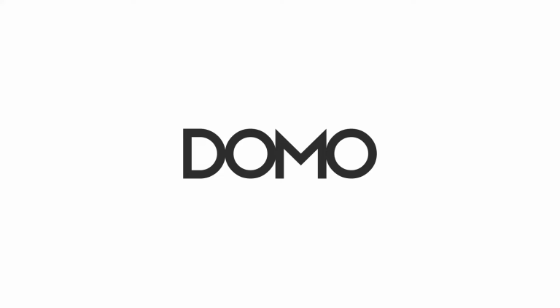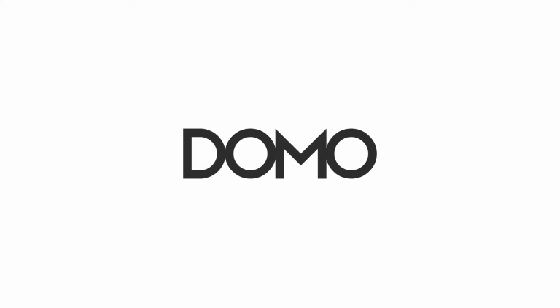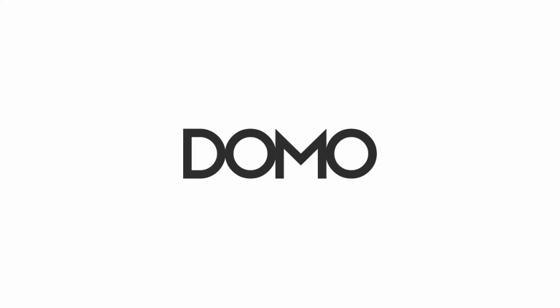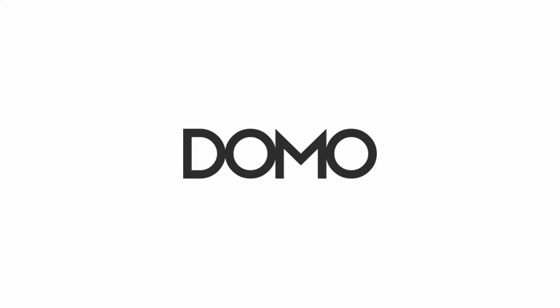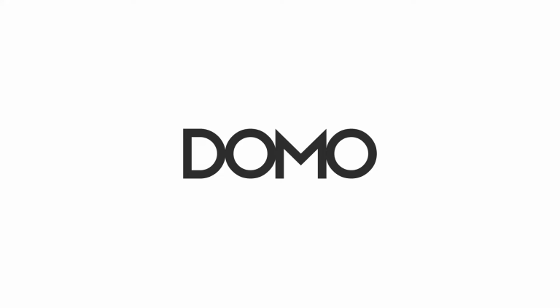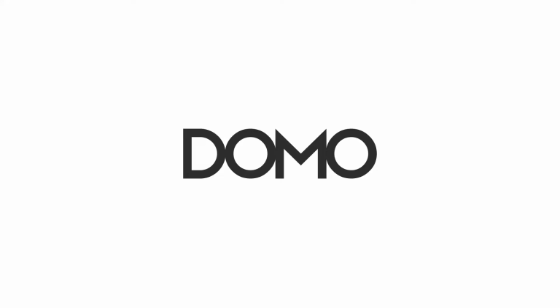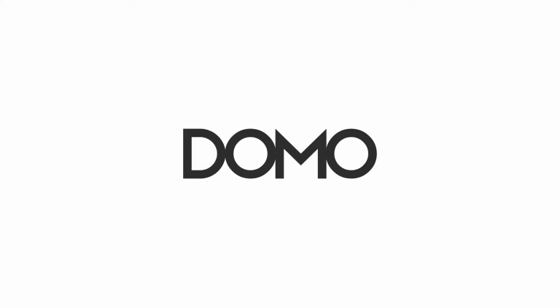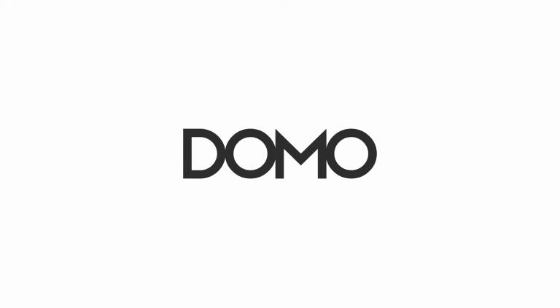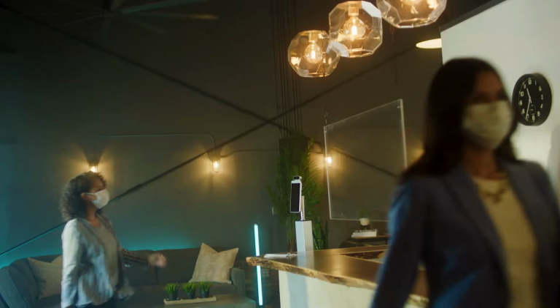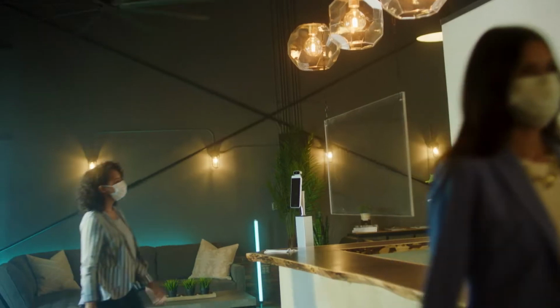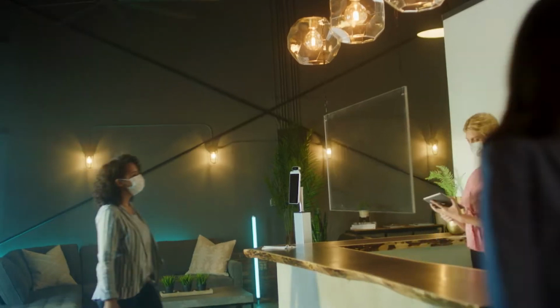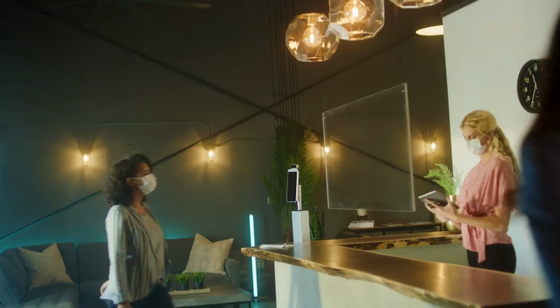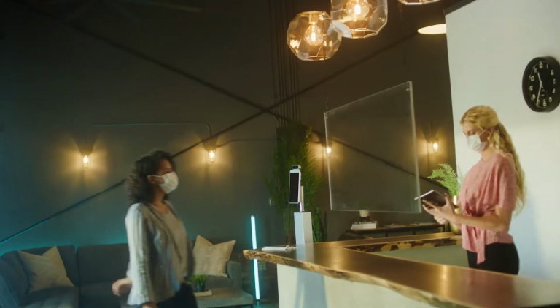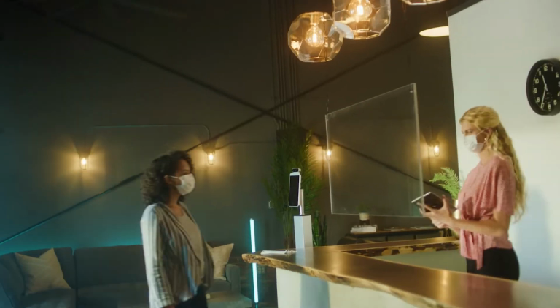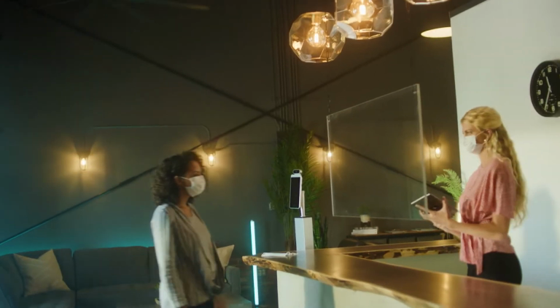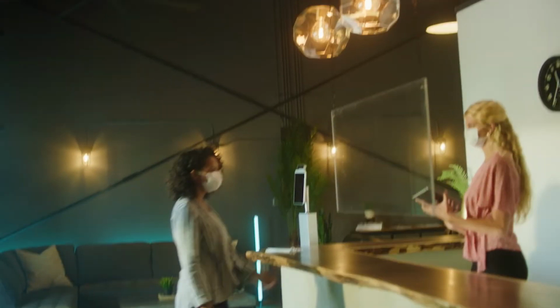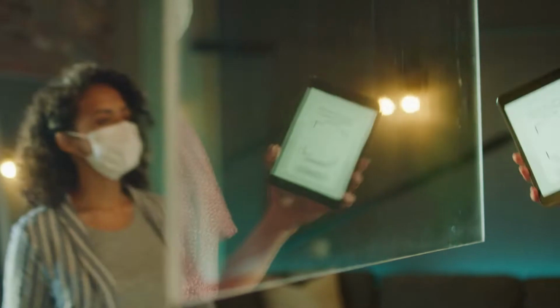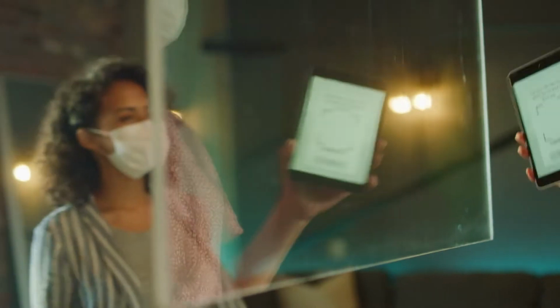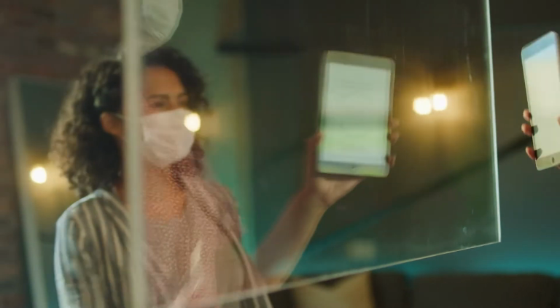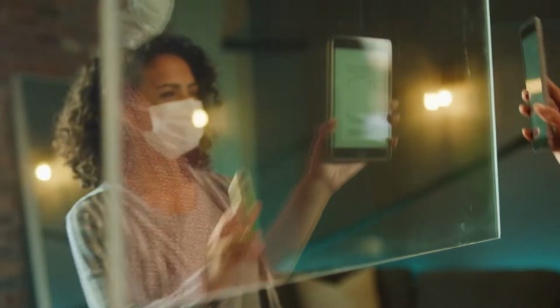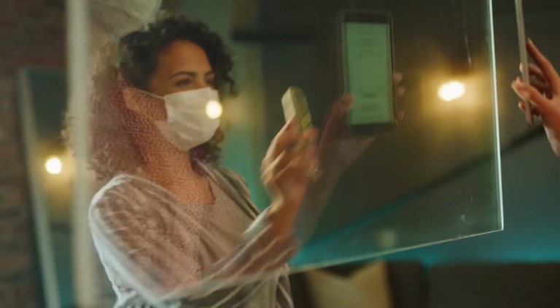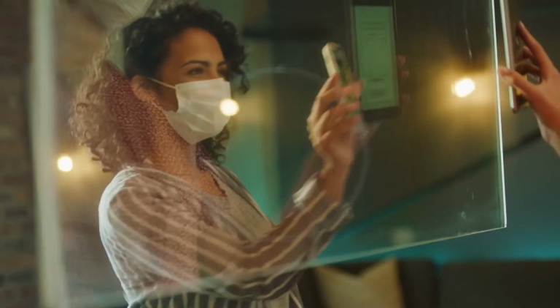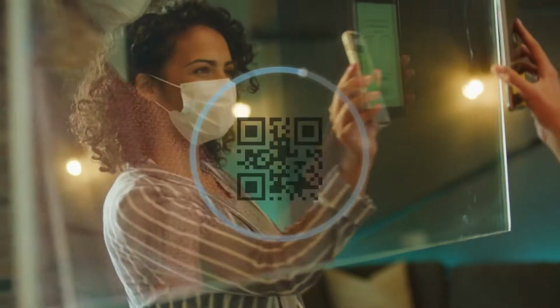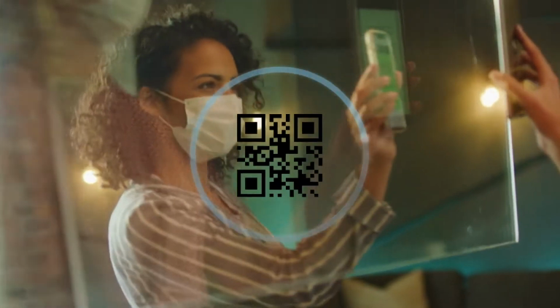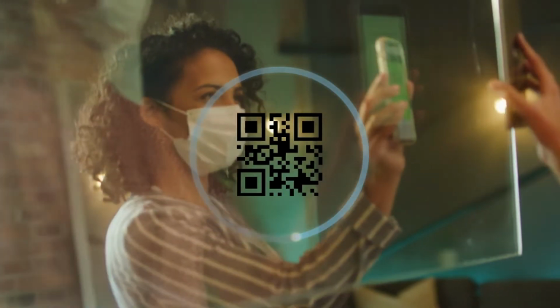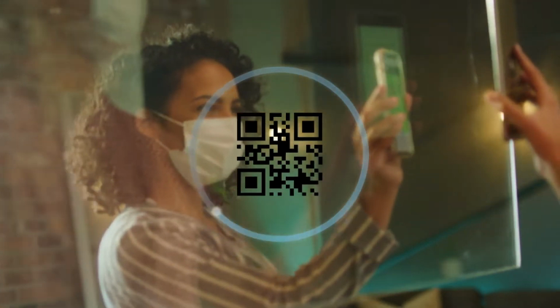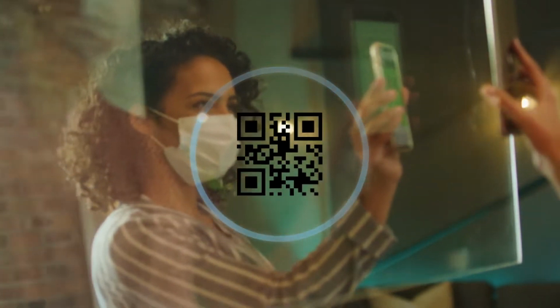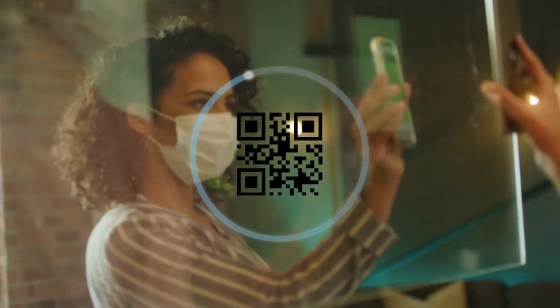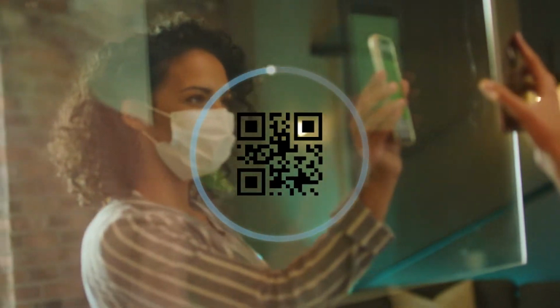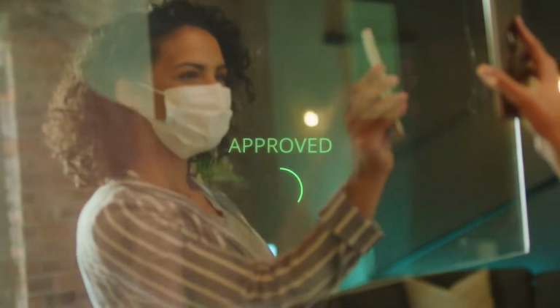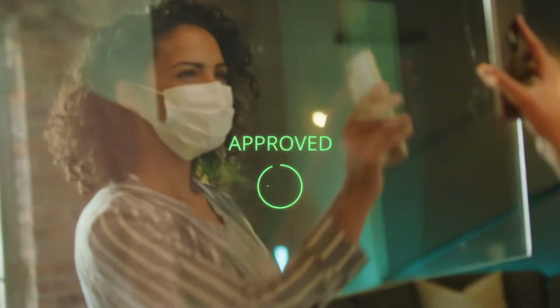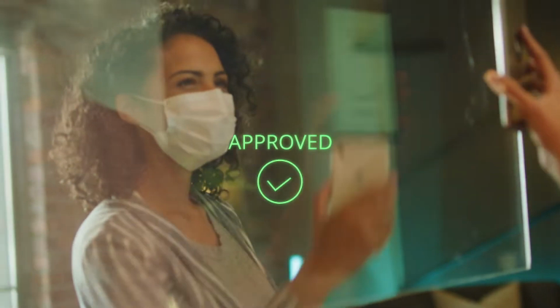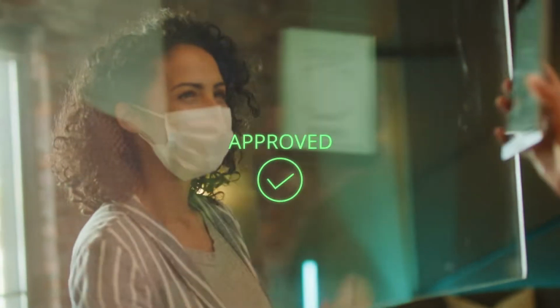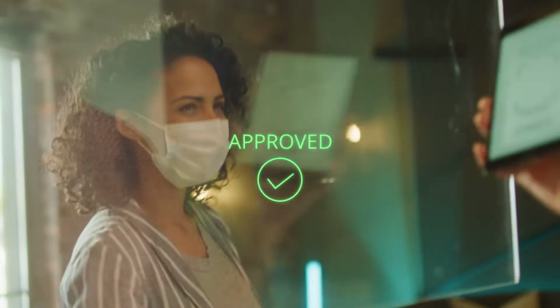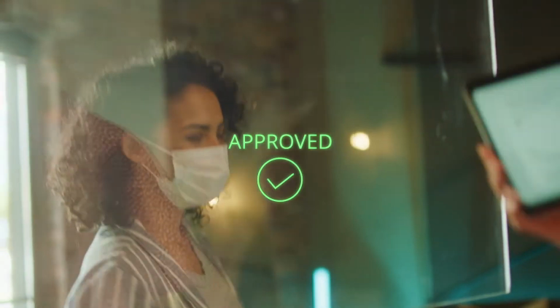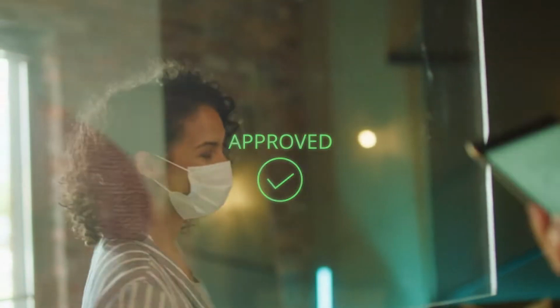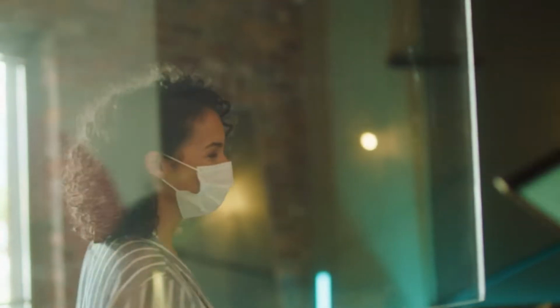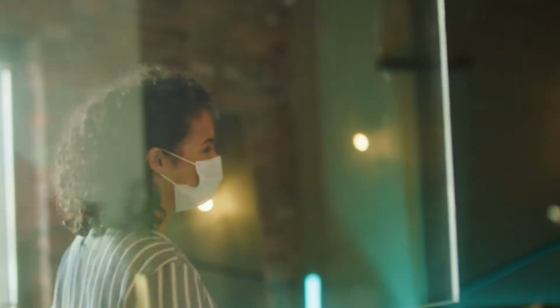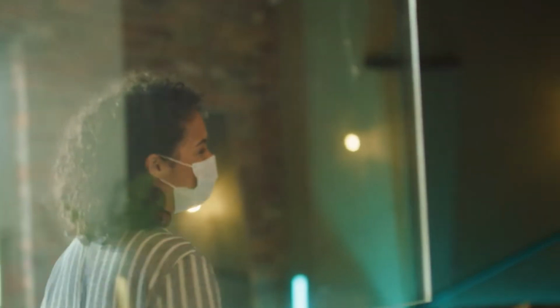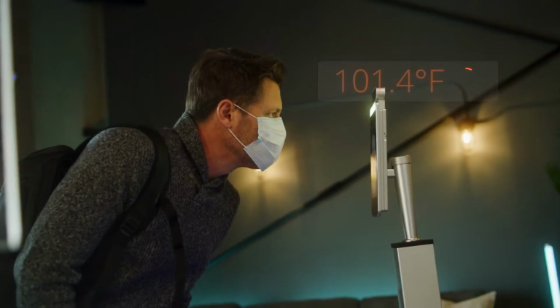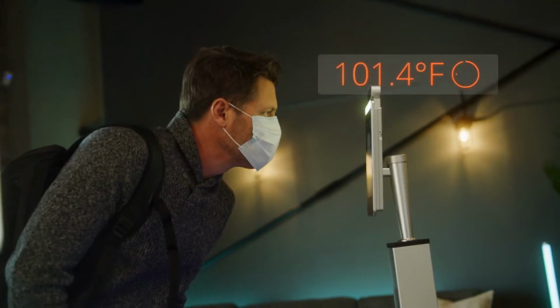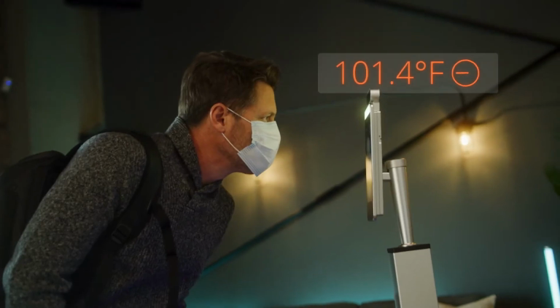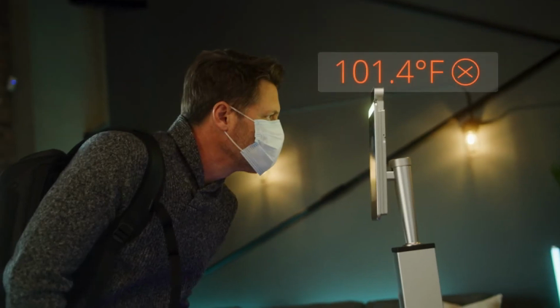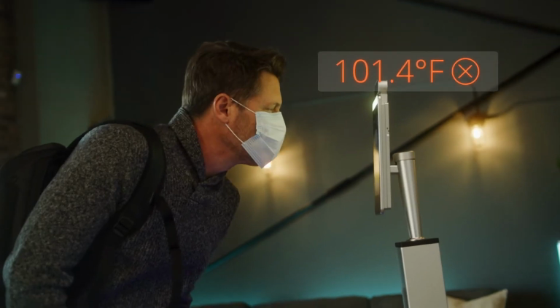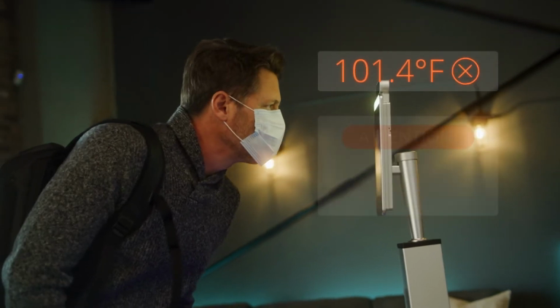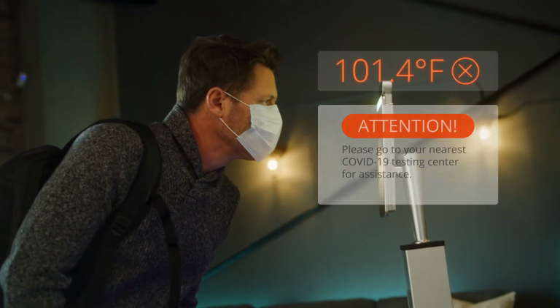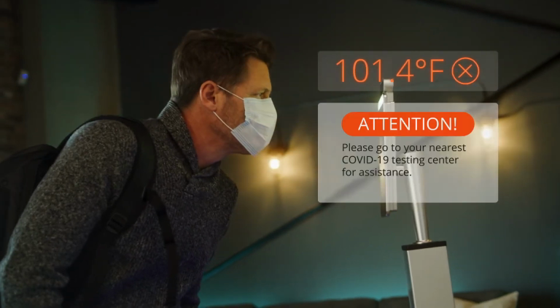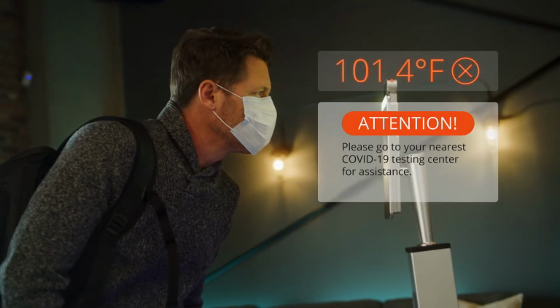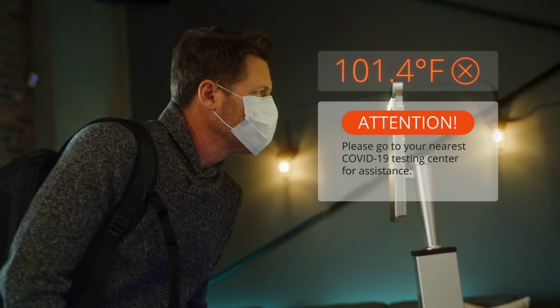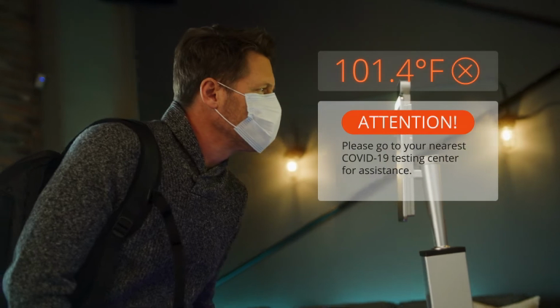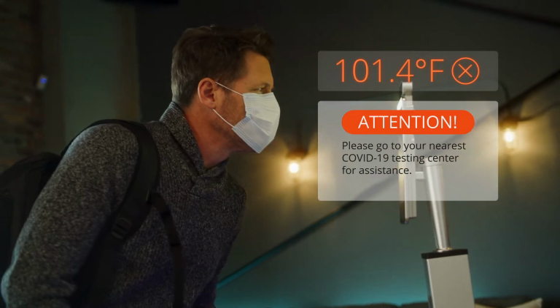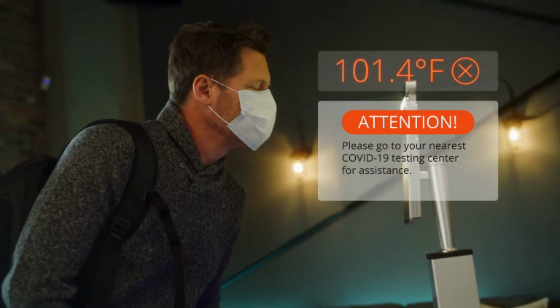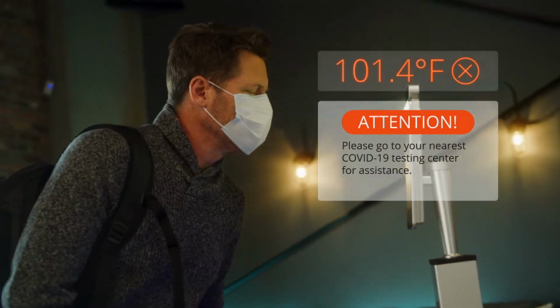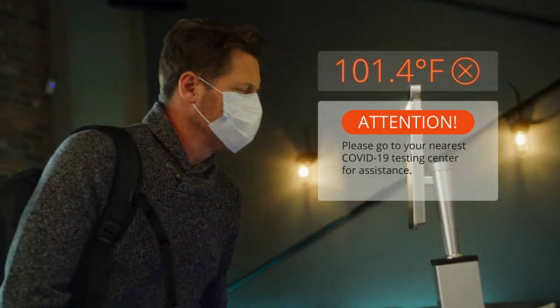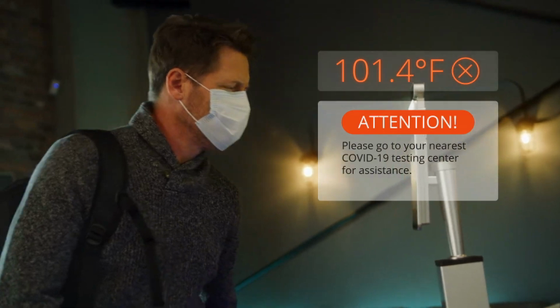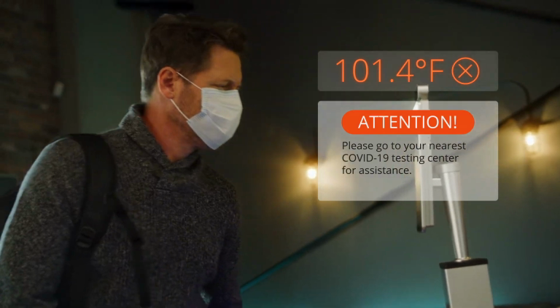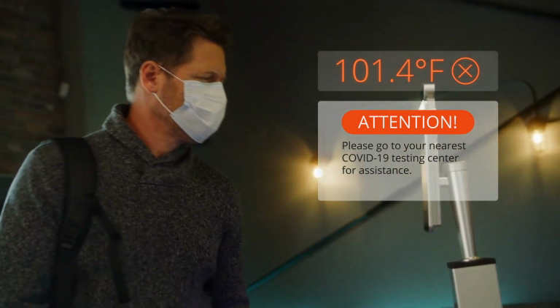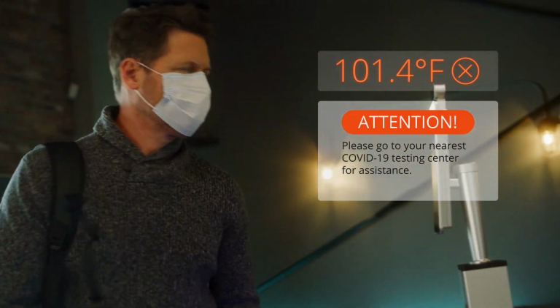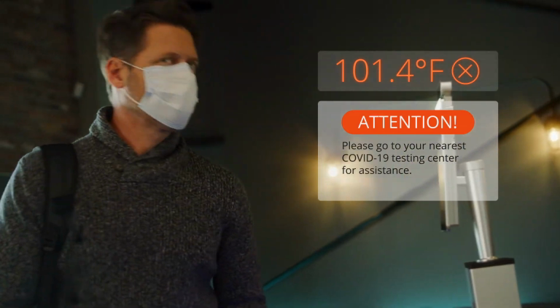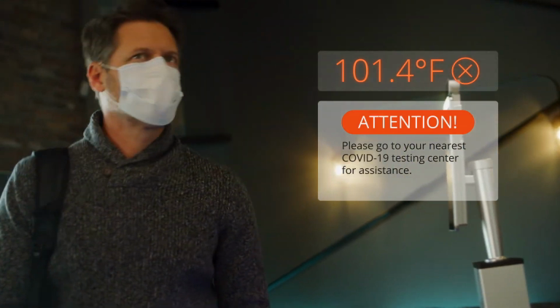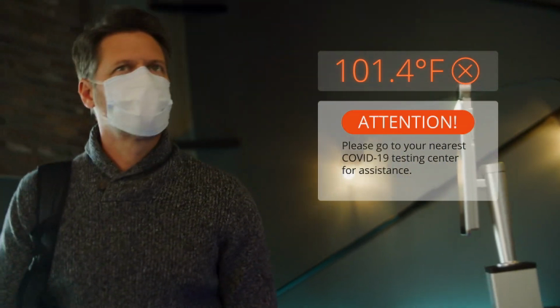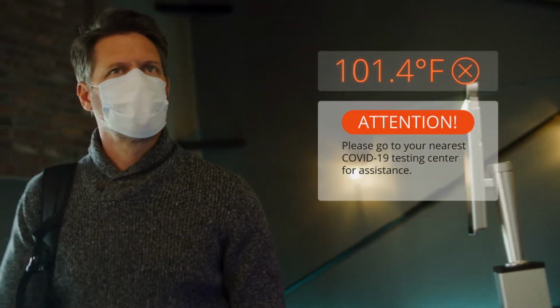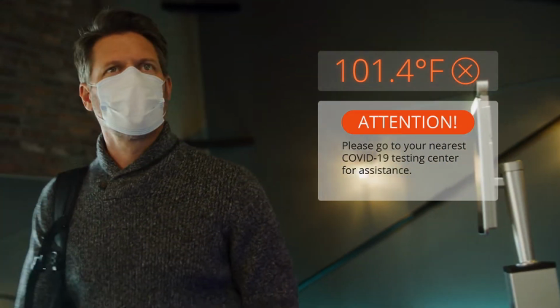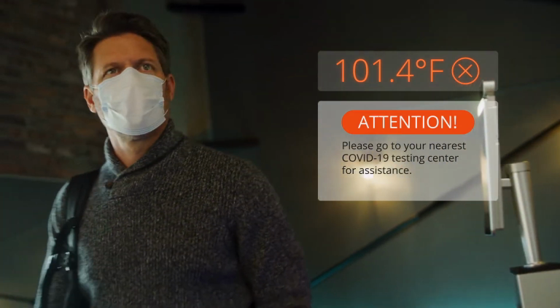How do you know when it's time to reopen? What do you do when something actually happens? And how do you bring your team along in the process?